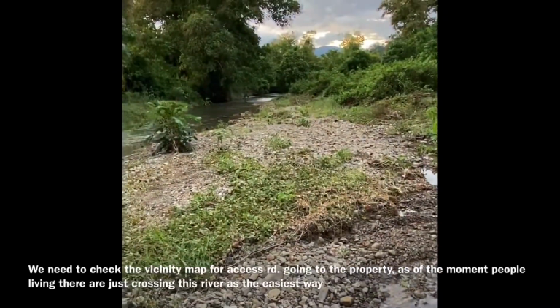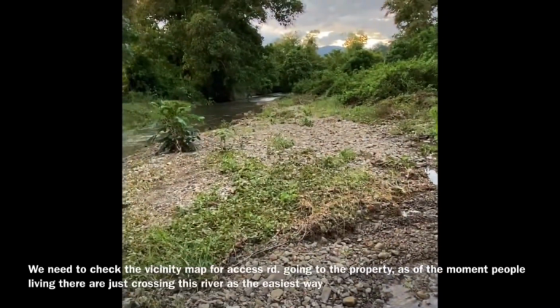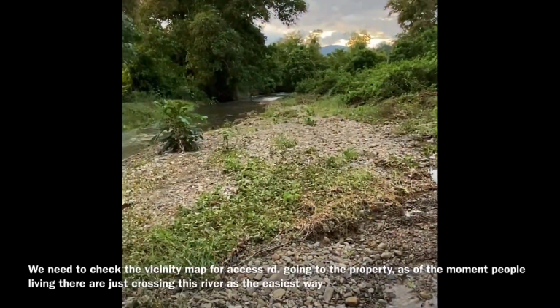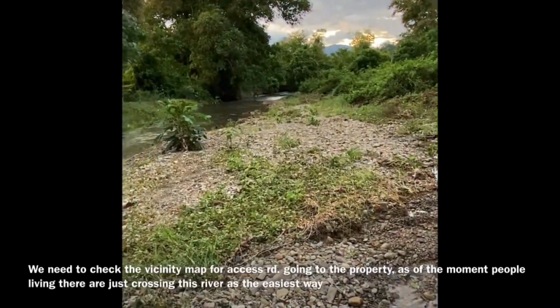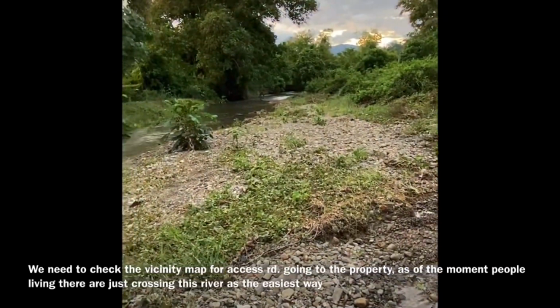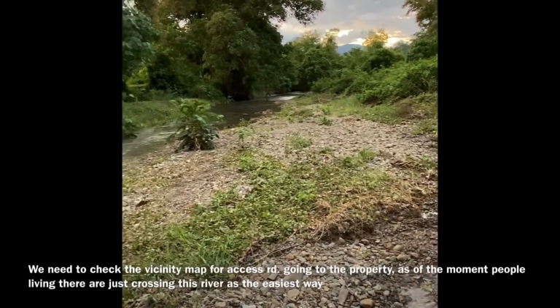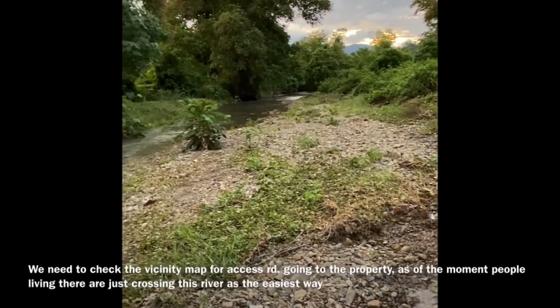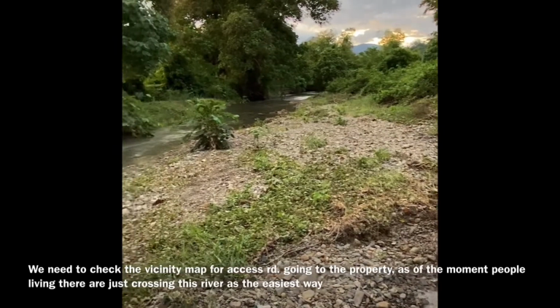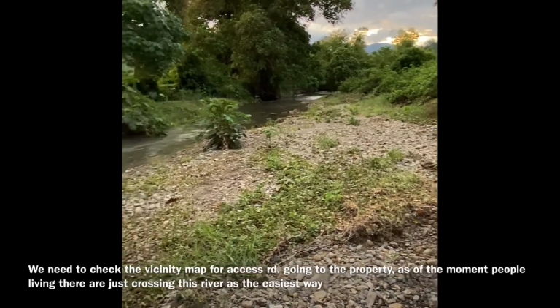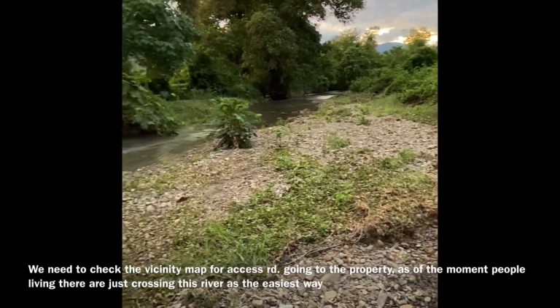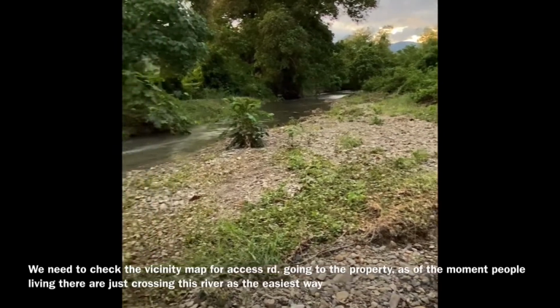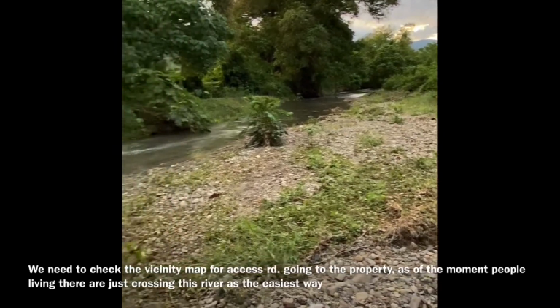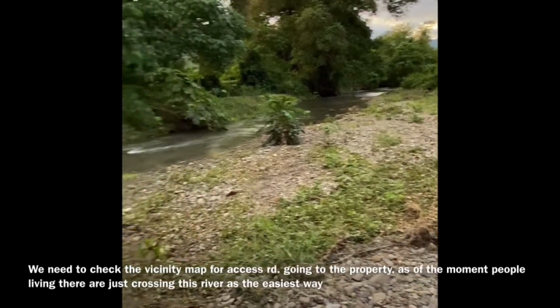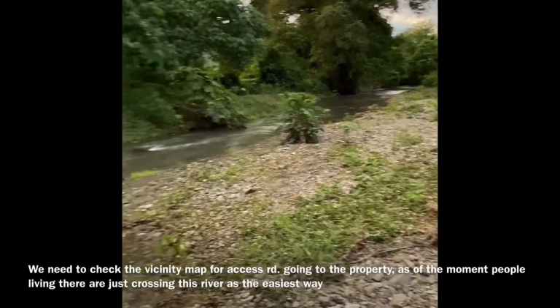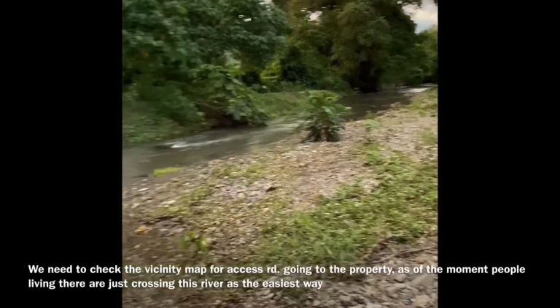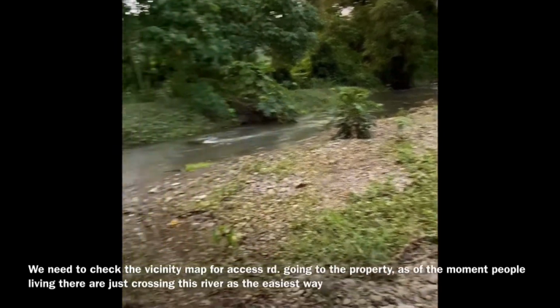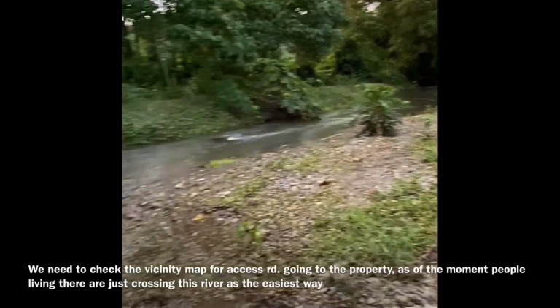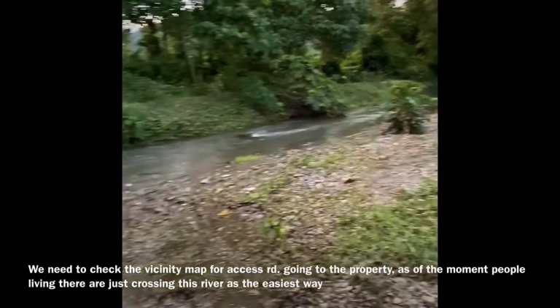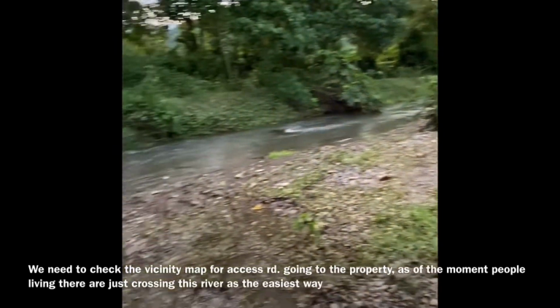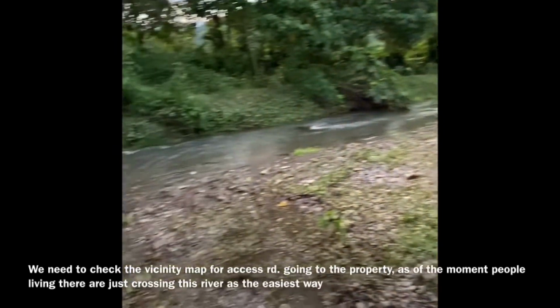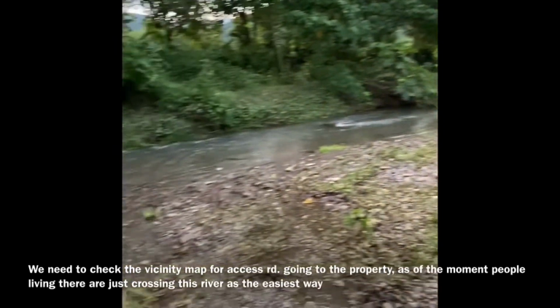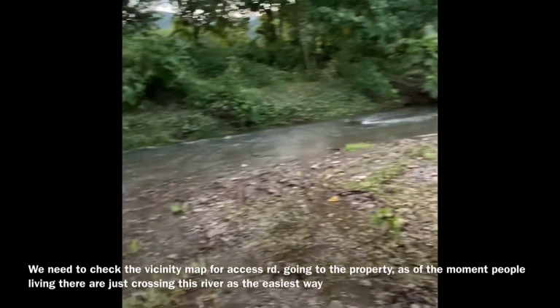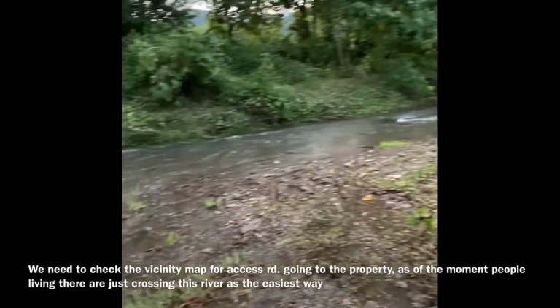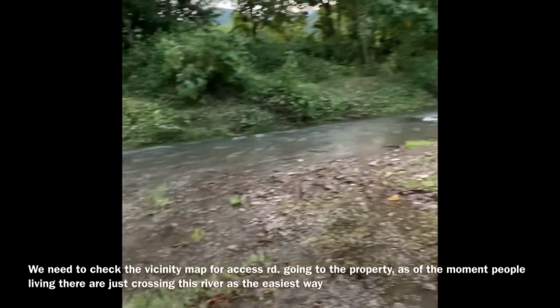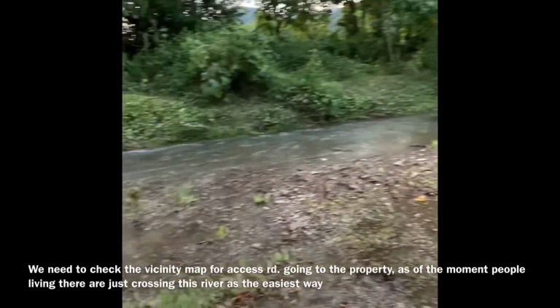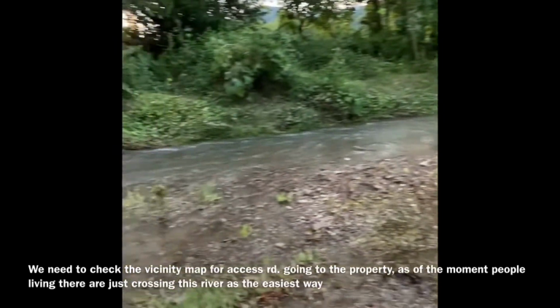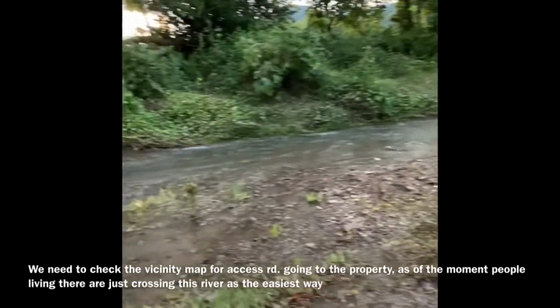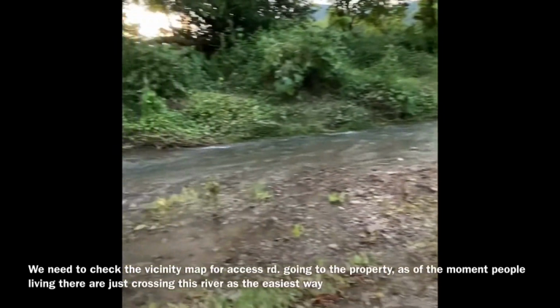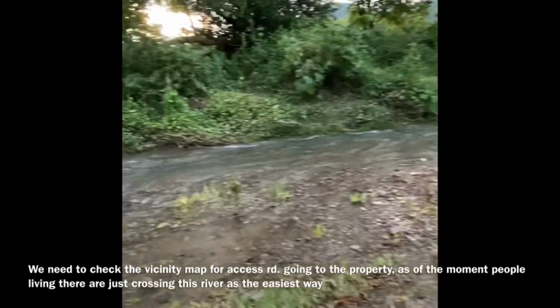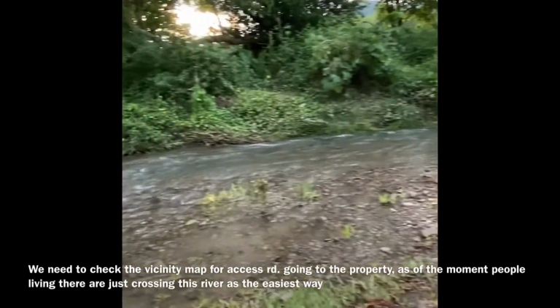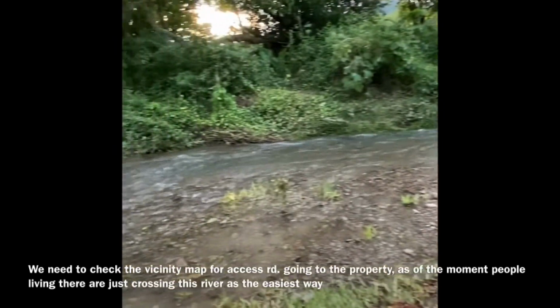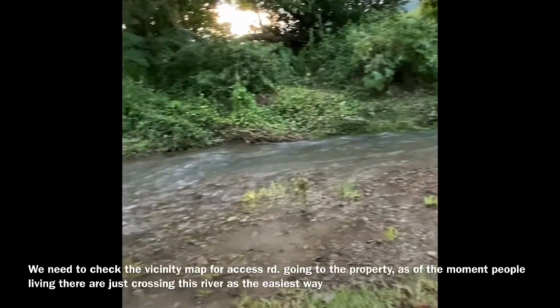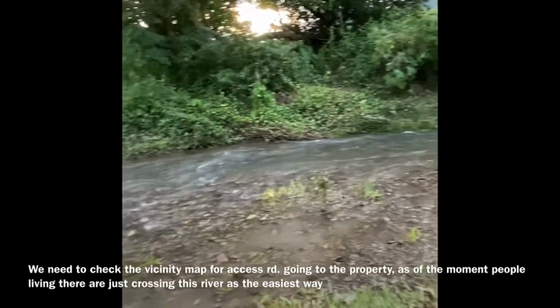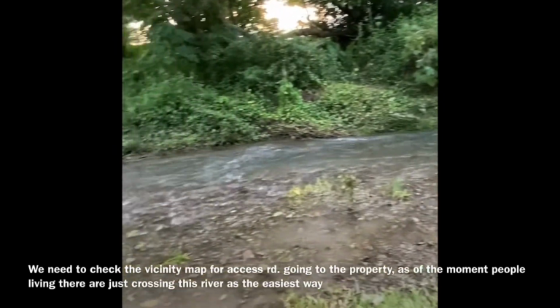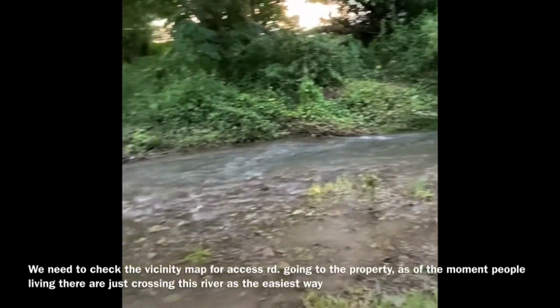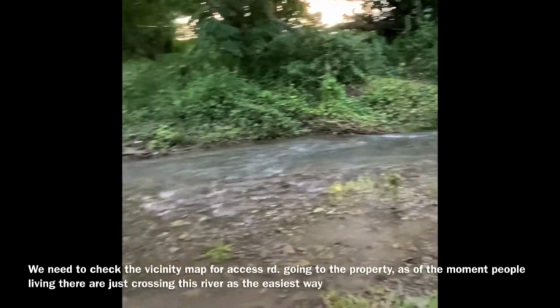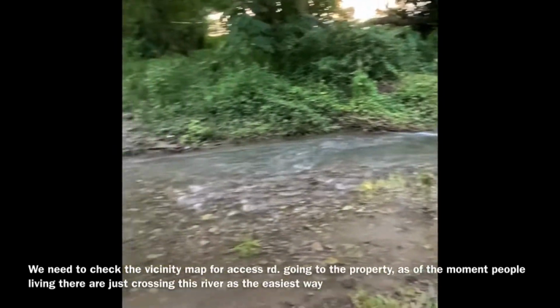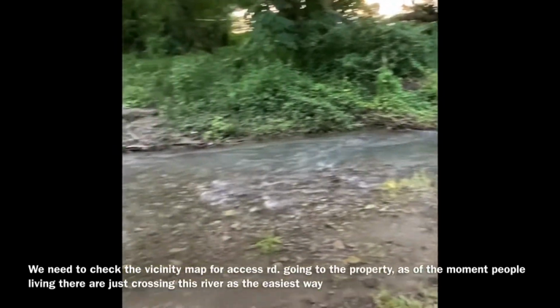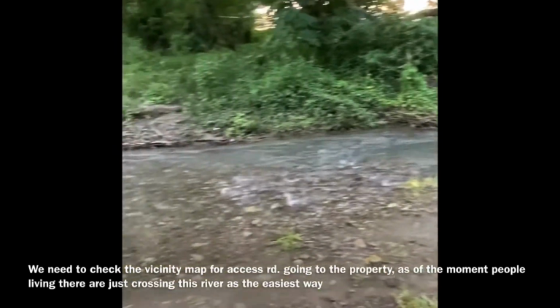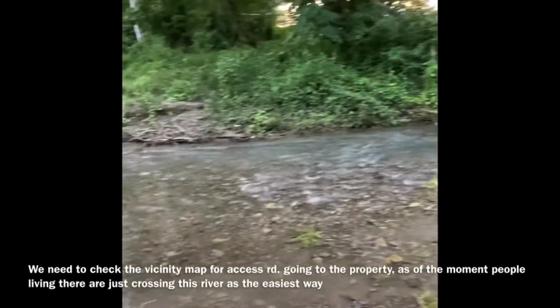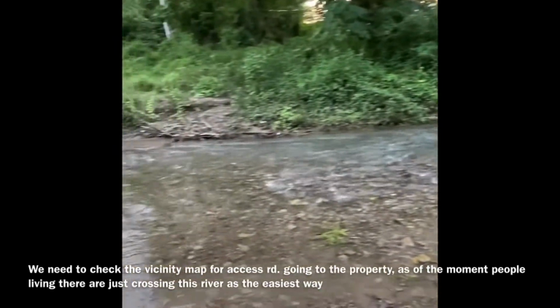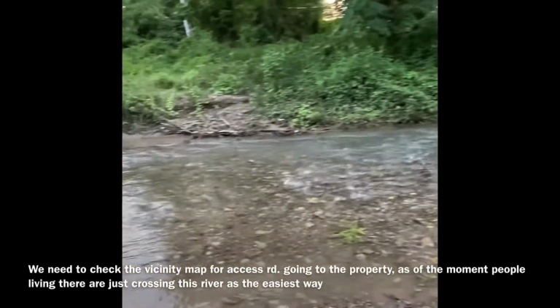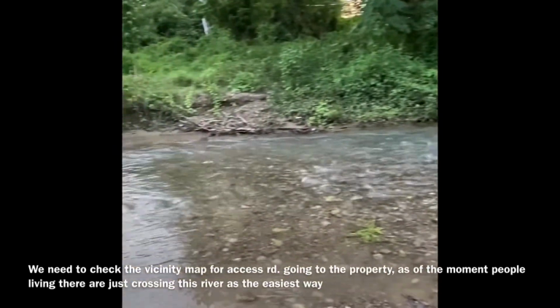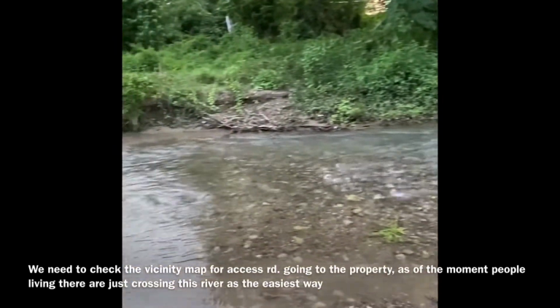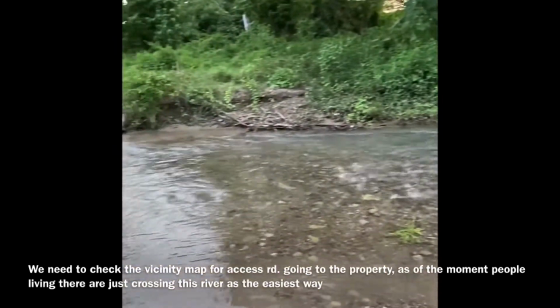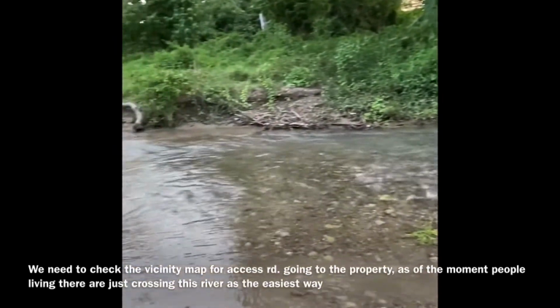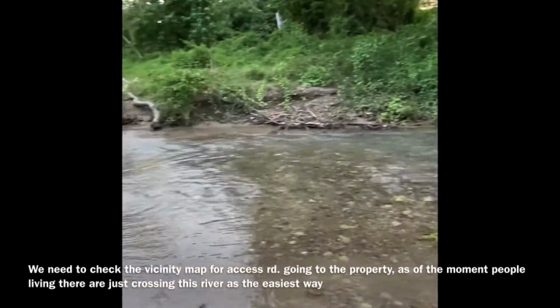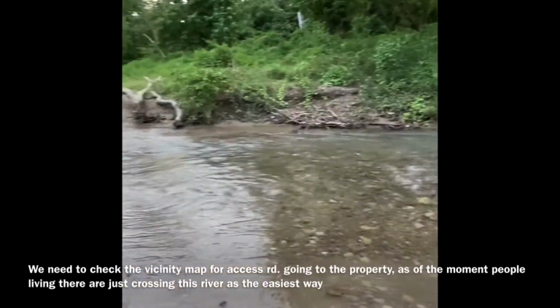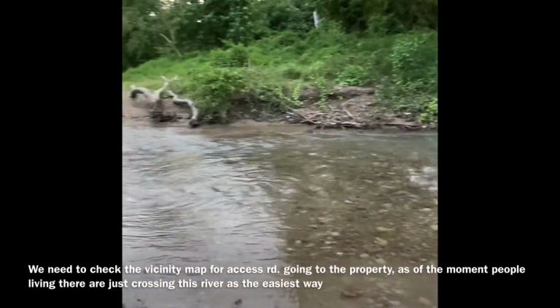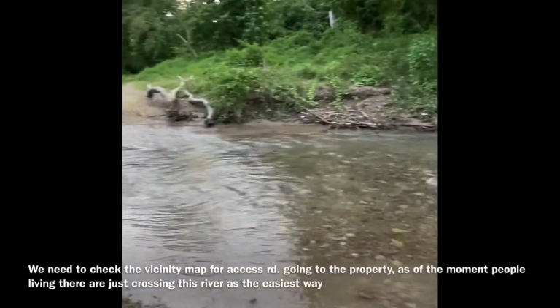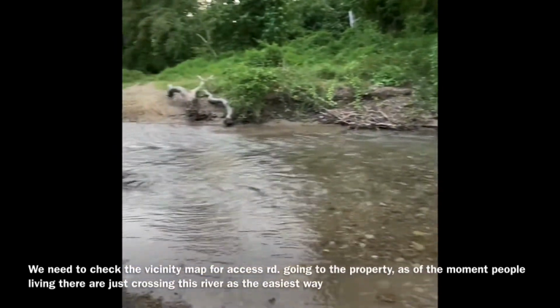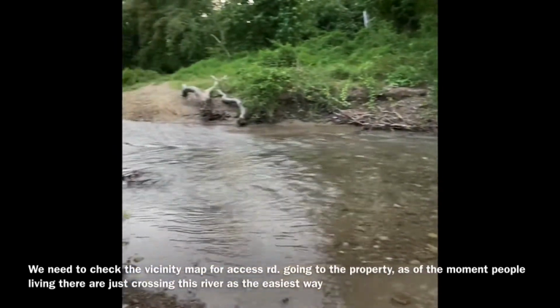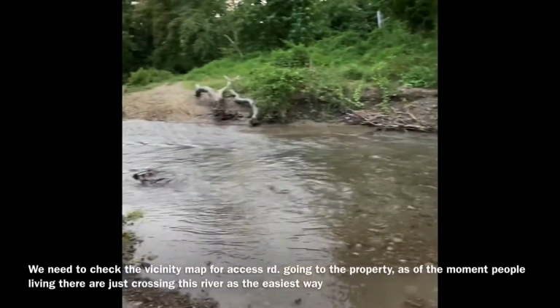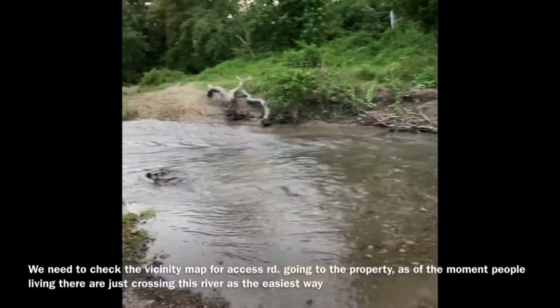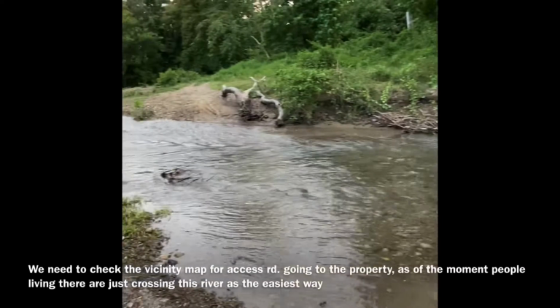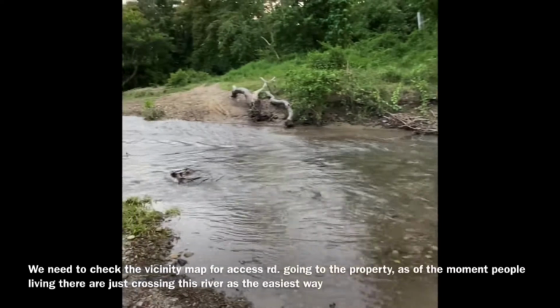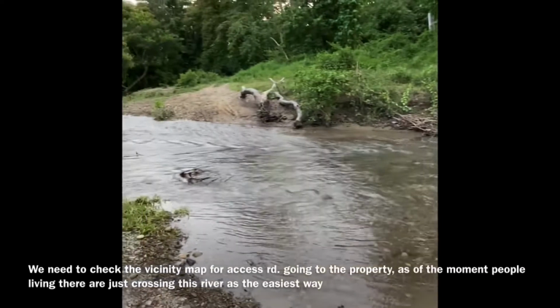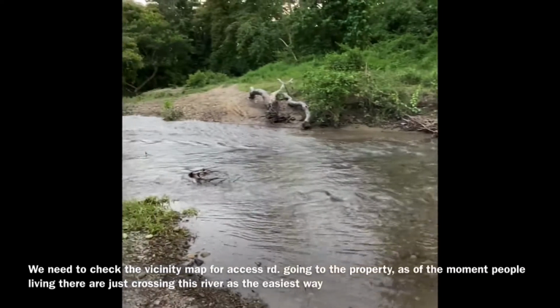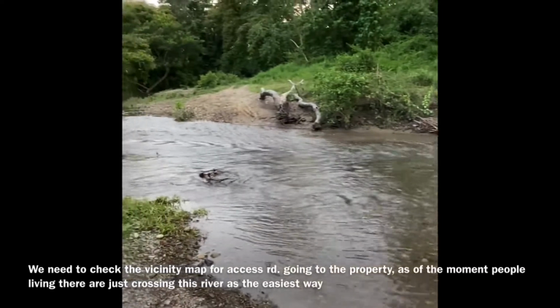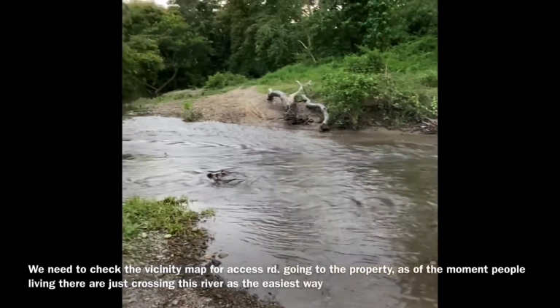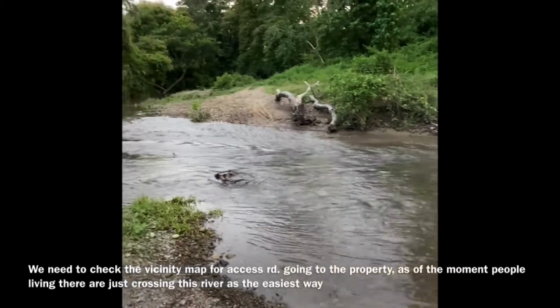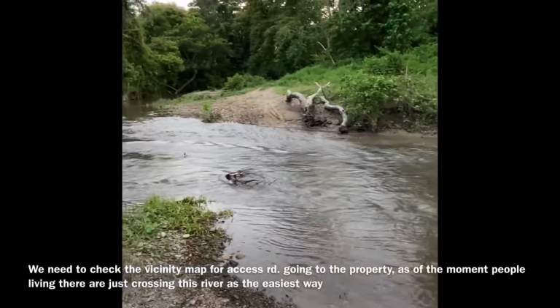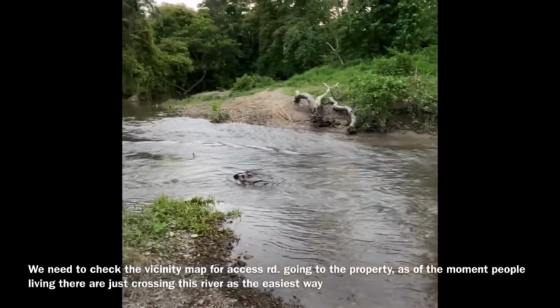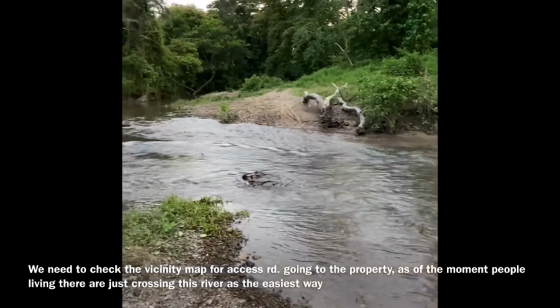You have to cross this river via Paa going to that area.